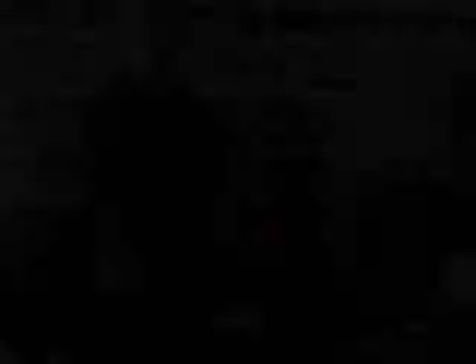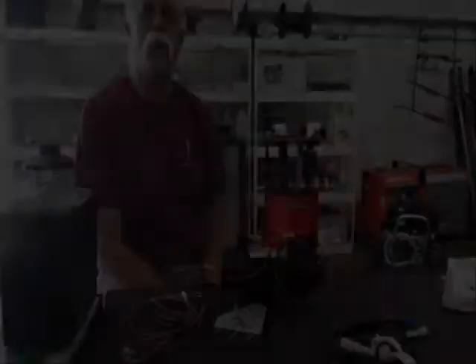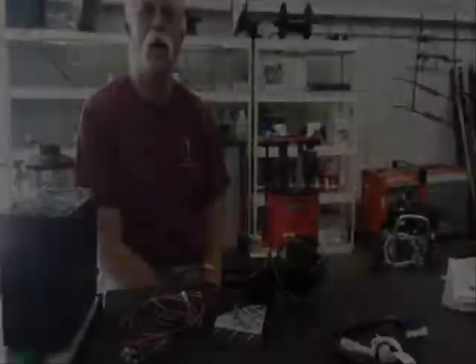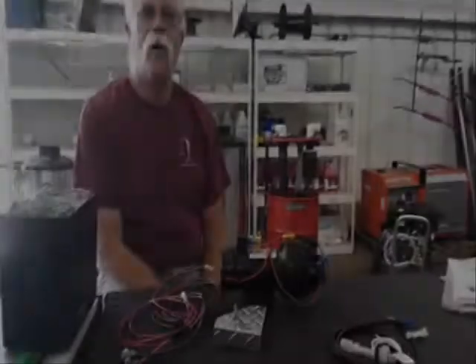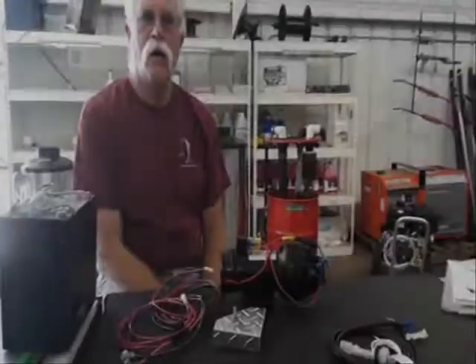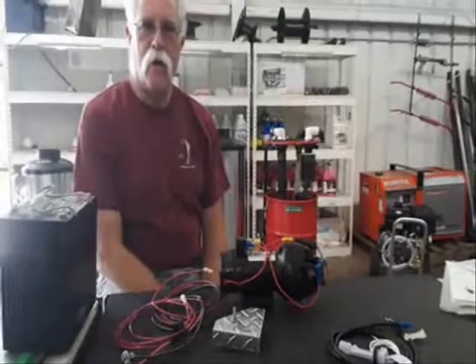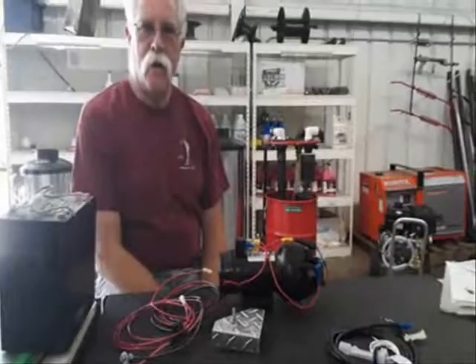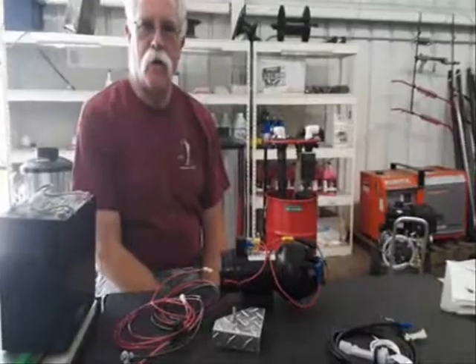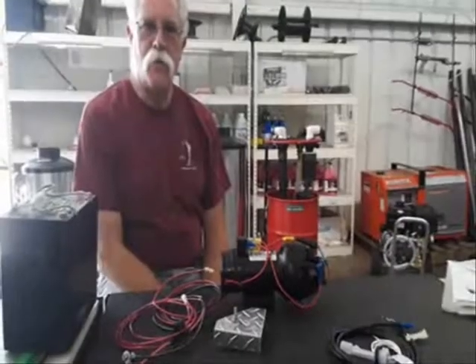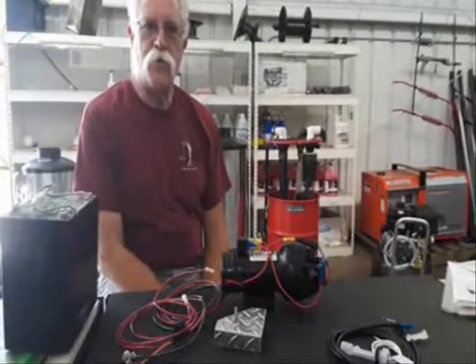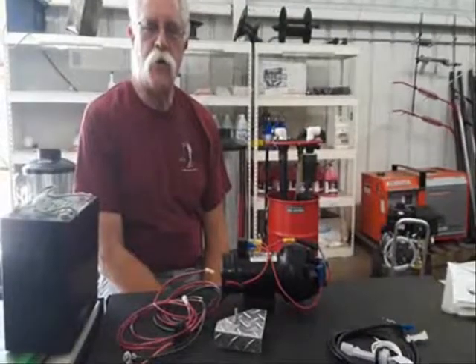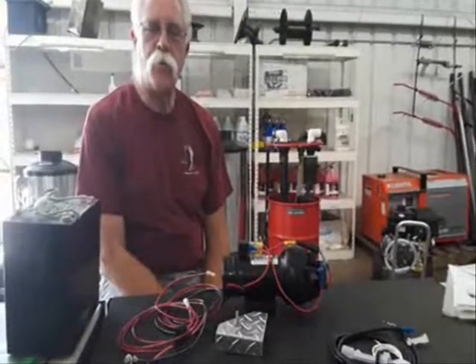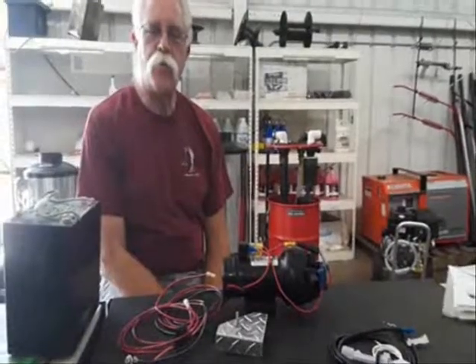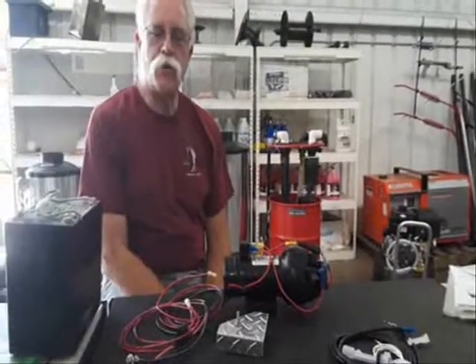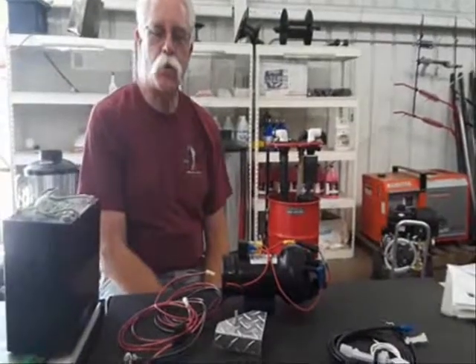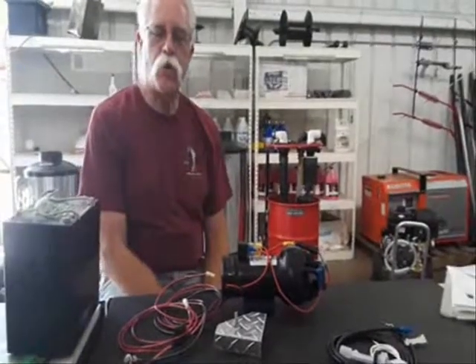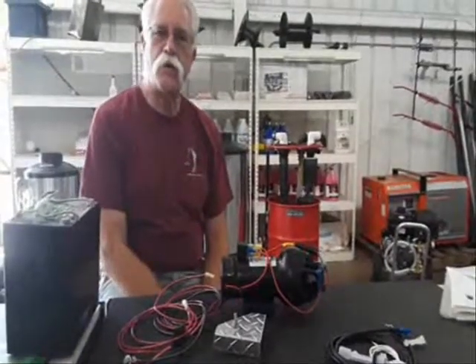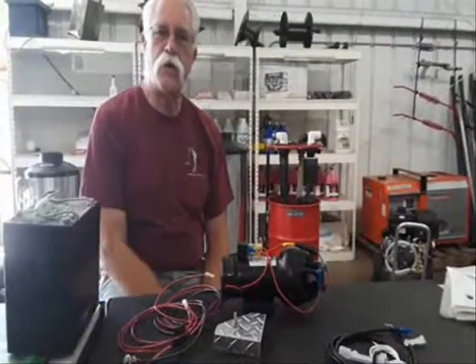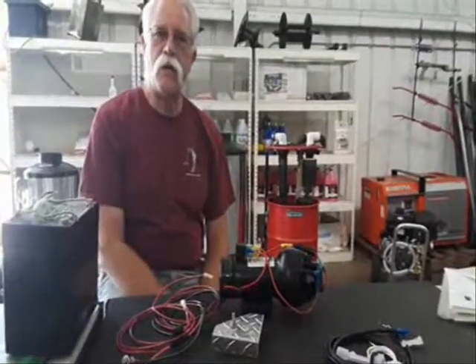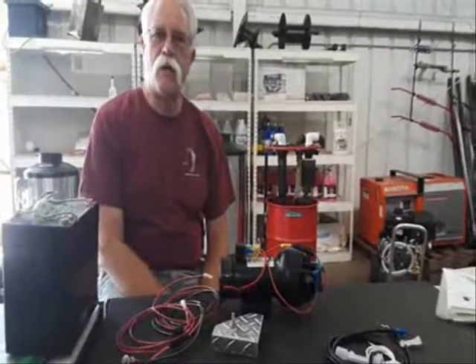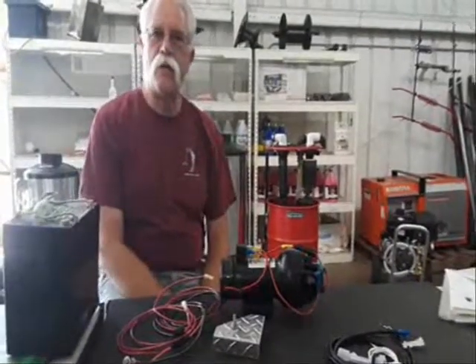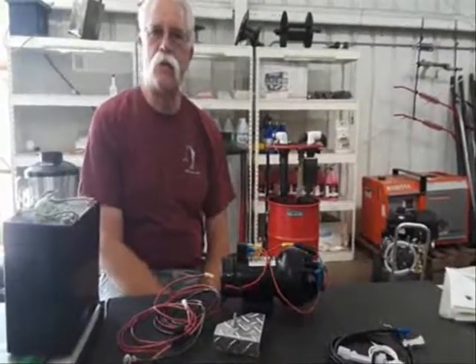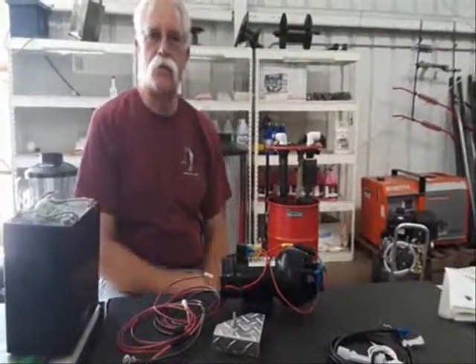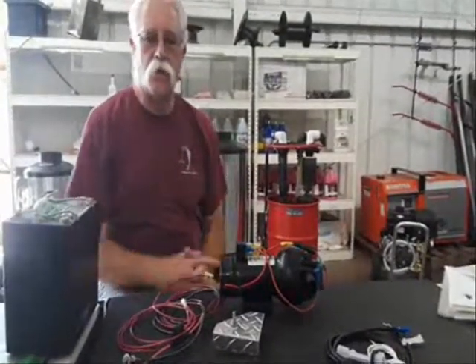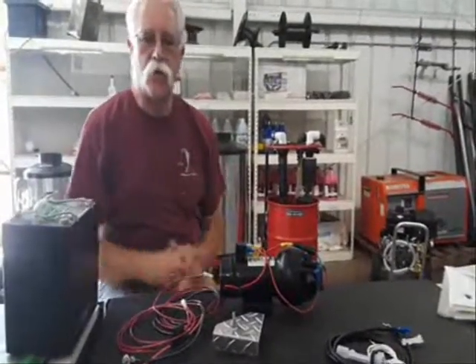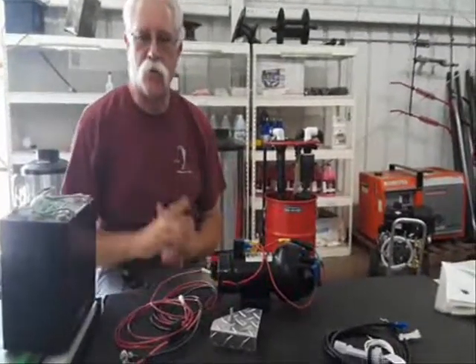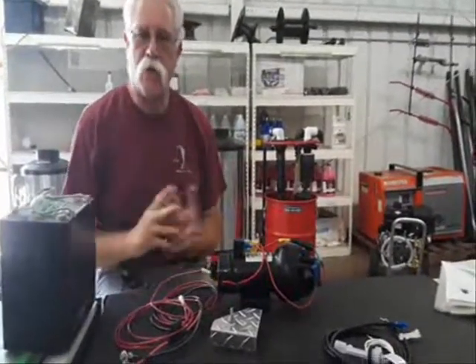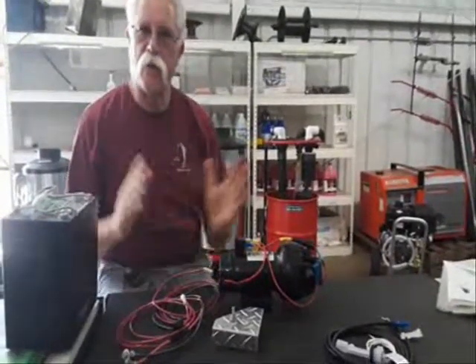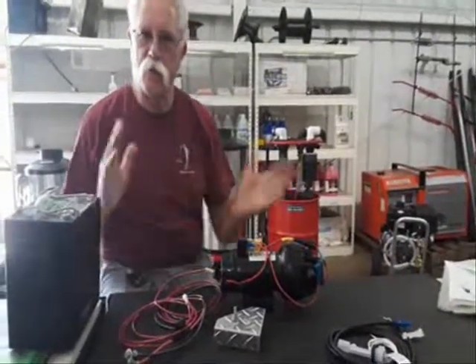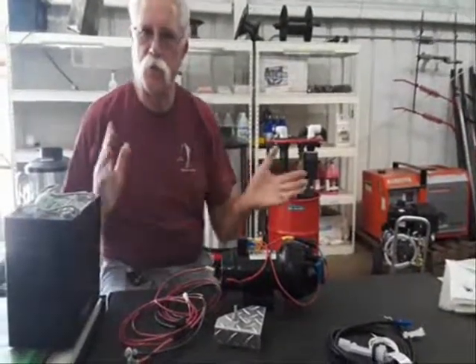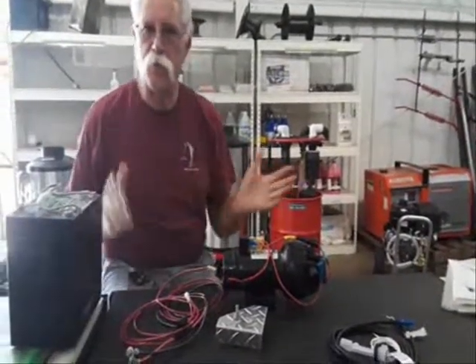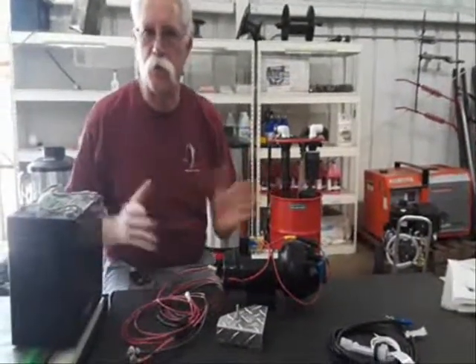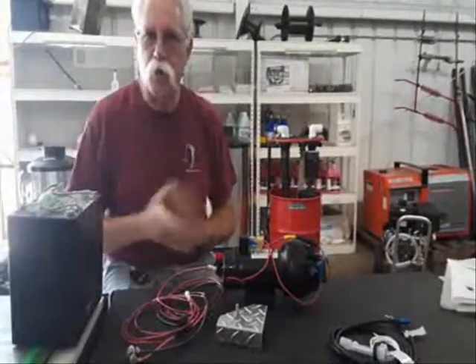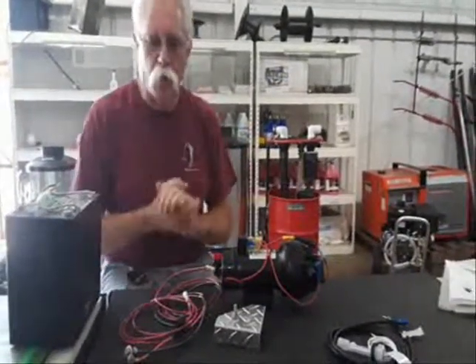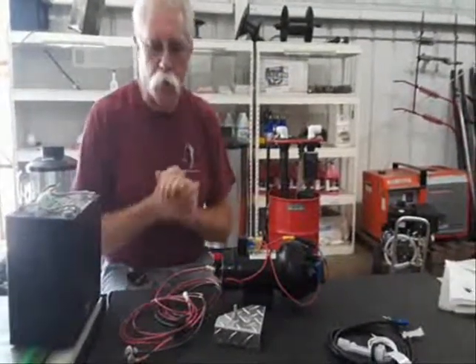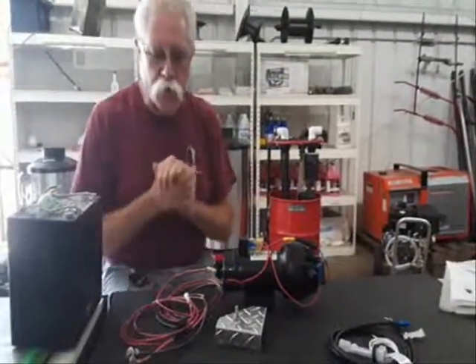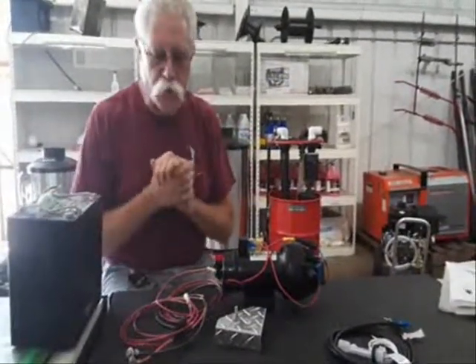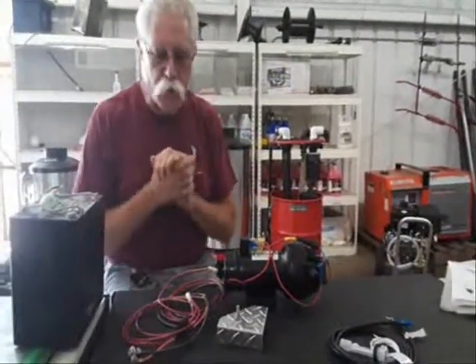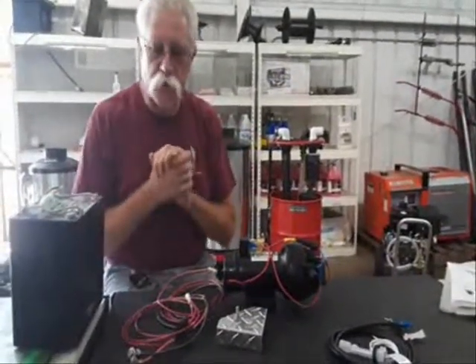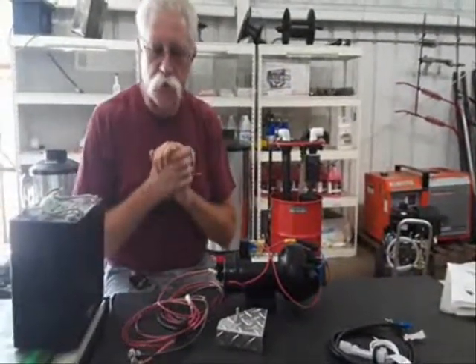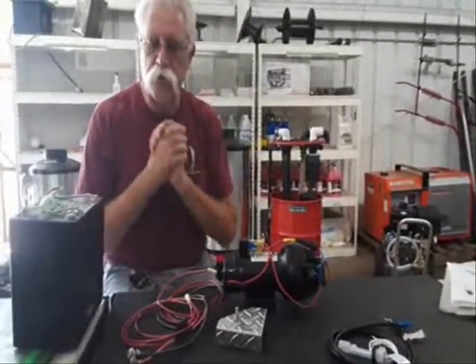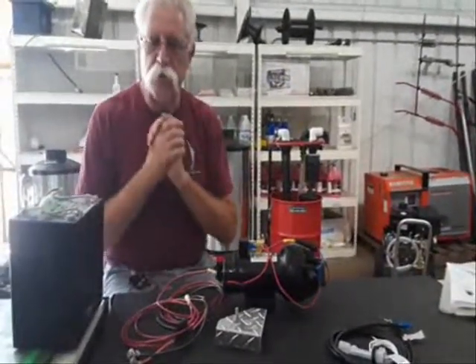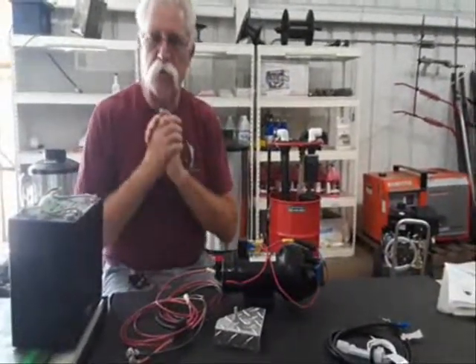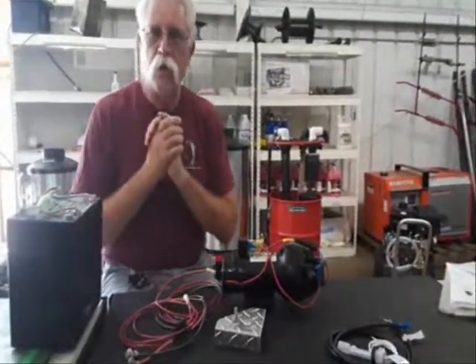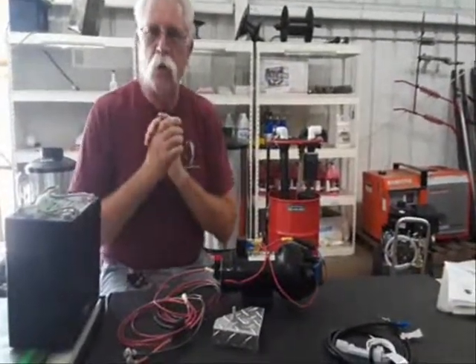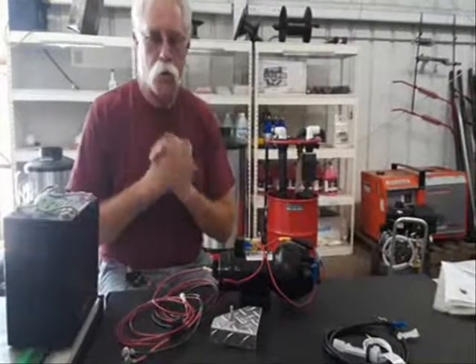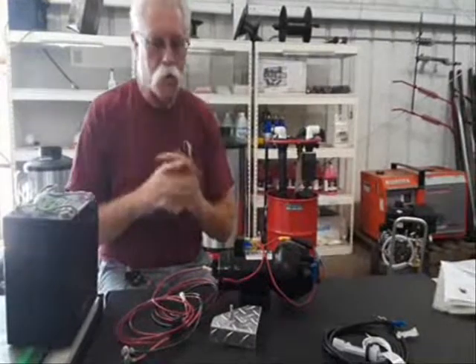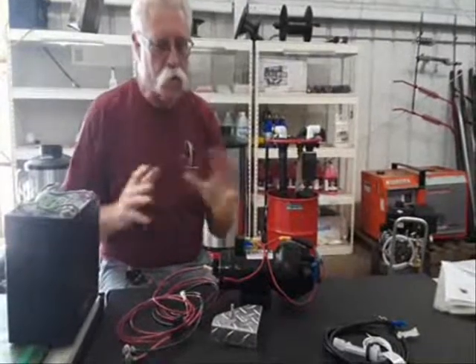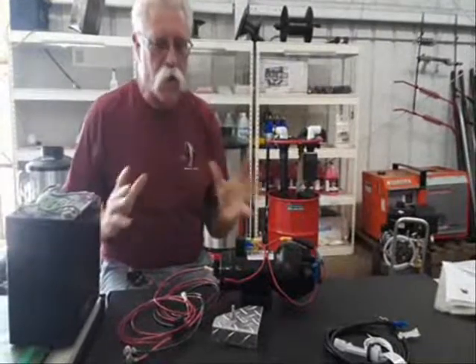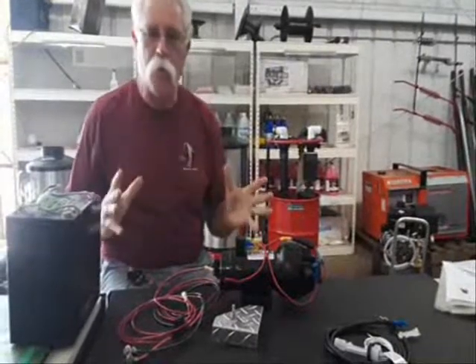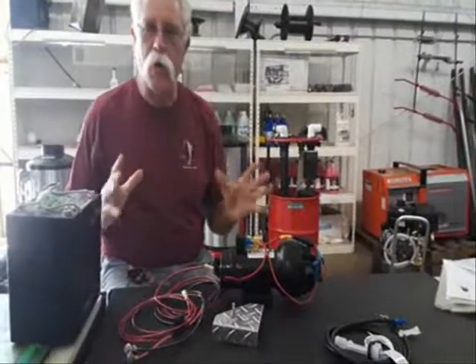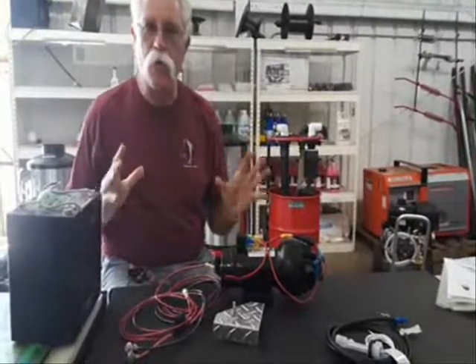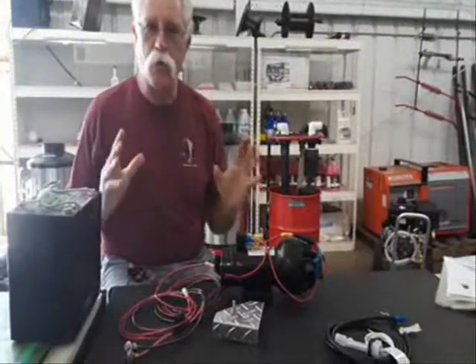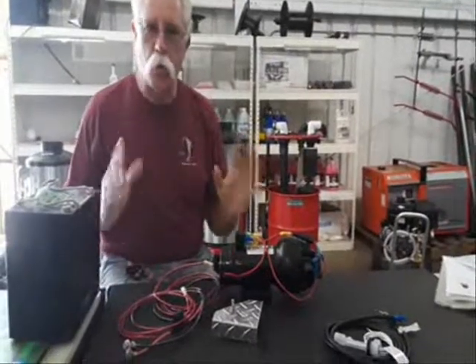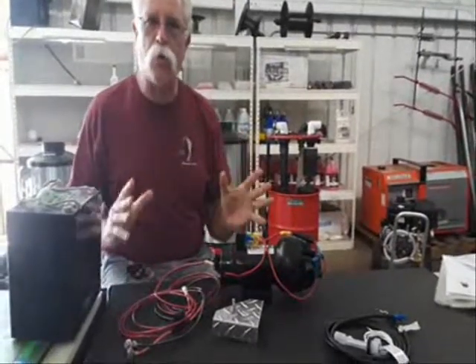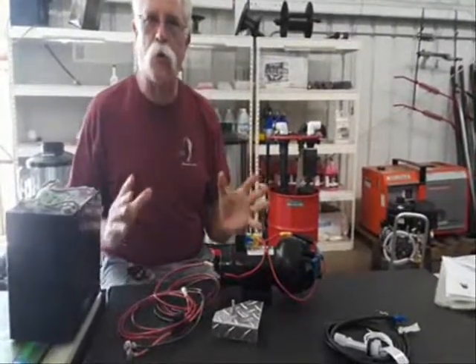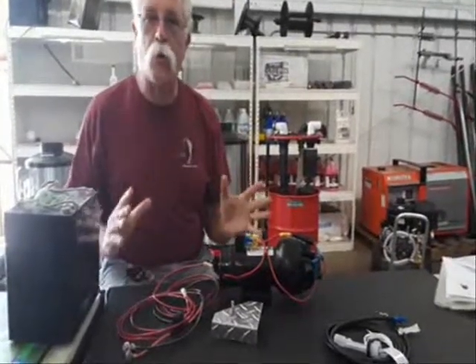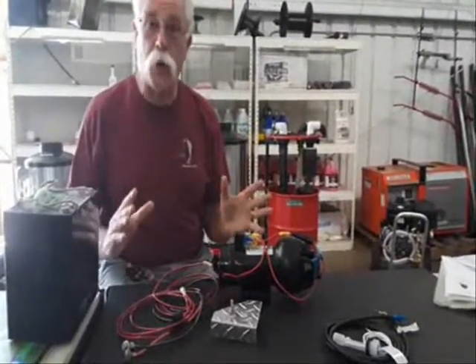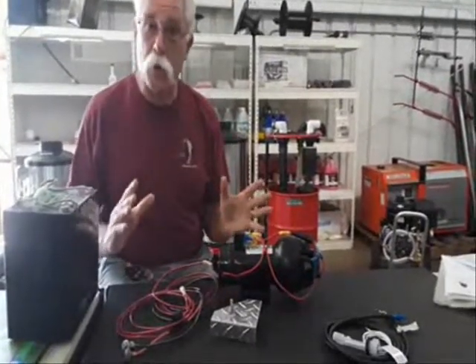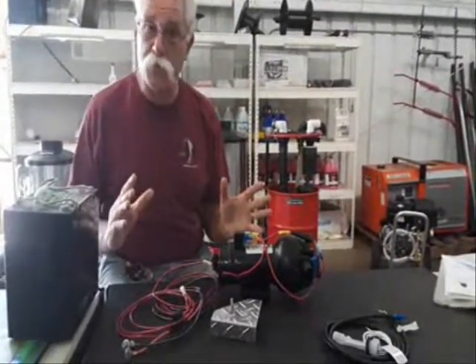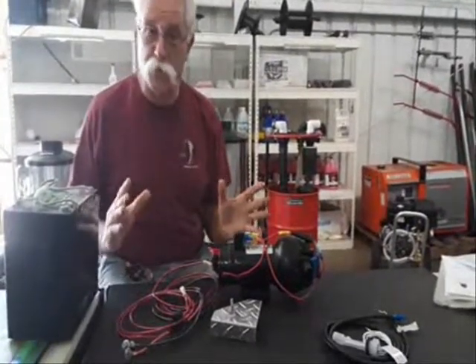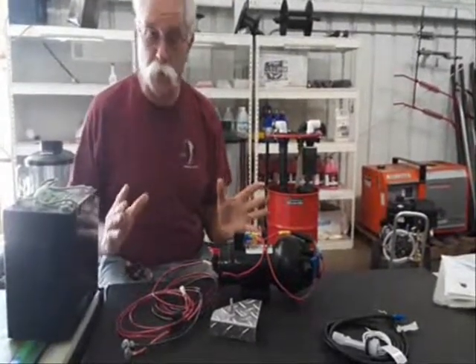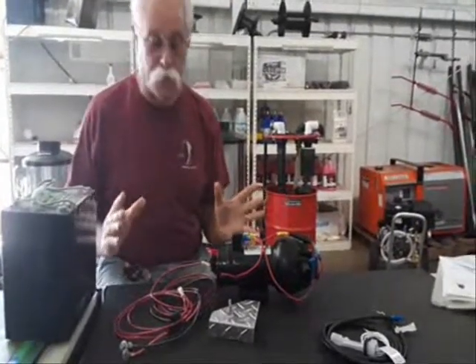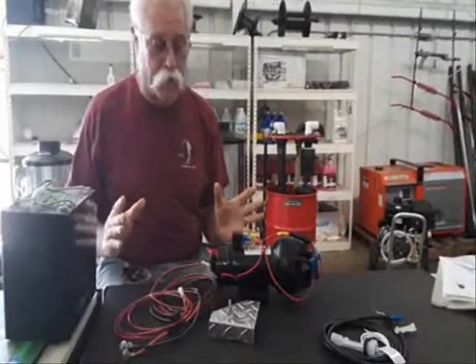Hi, I'm Jerry from Pressurewasher.net, Sirocco Vacuums, Bulldog Quill Pressure Washers. We're going to talk about 12-volt pumps for a minute.